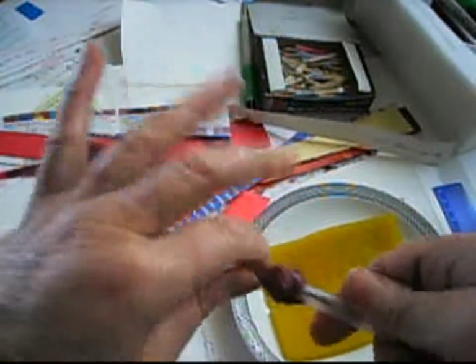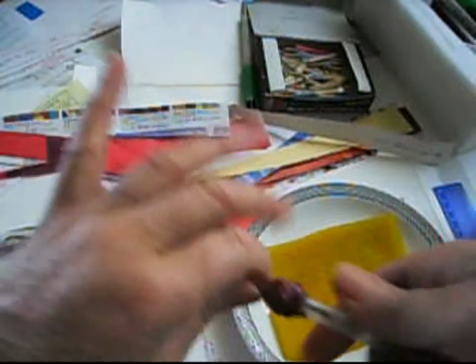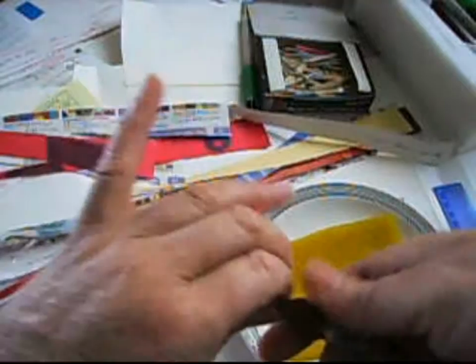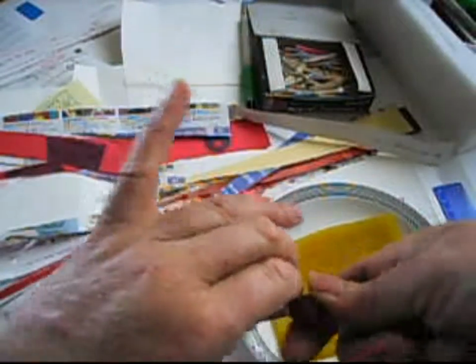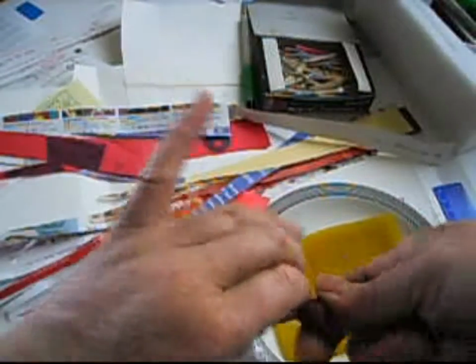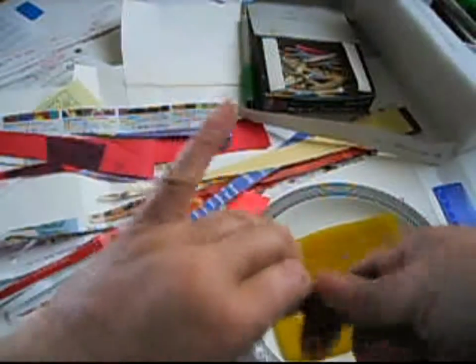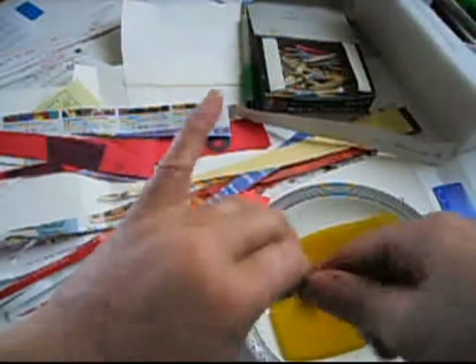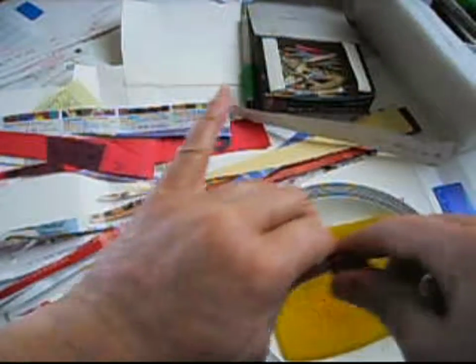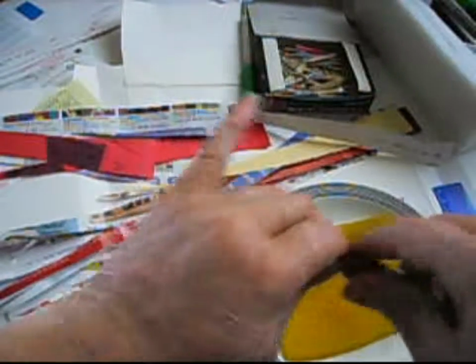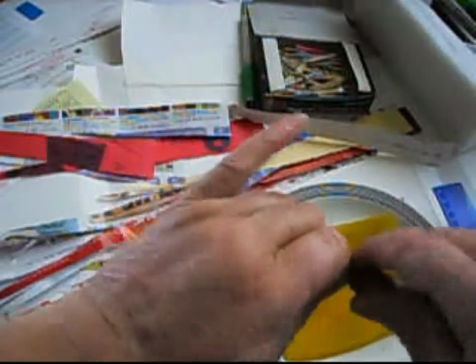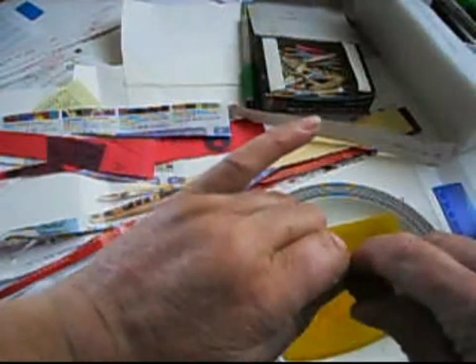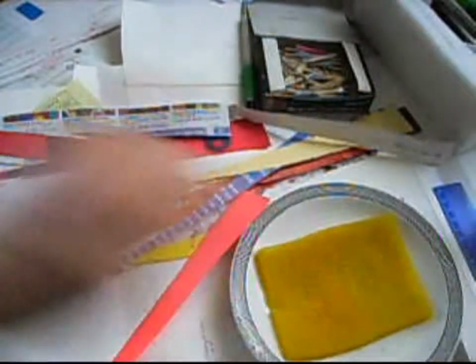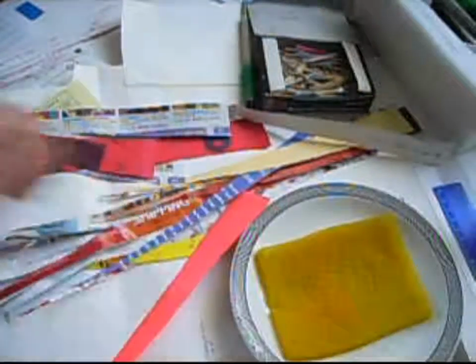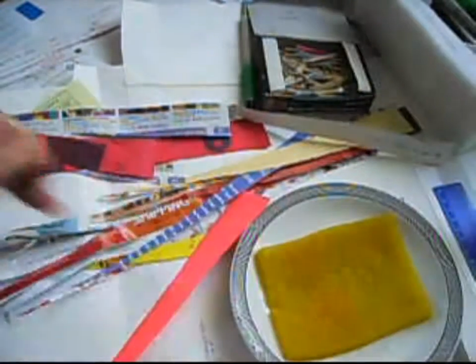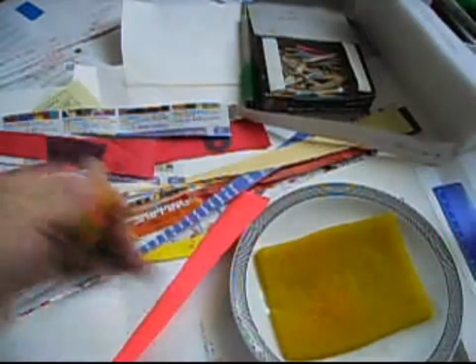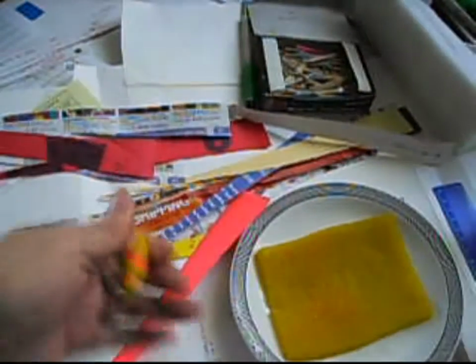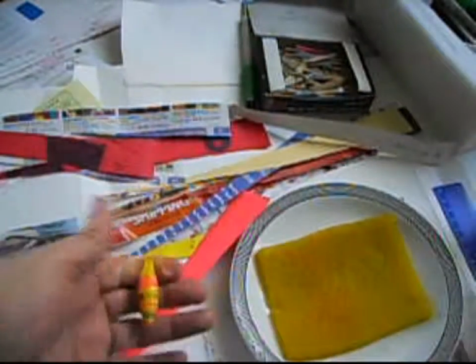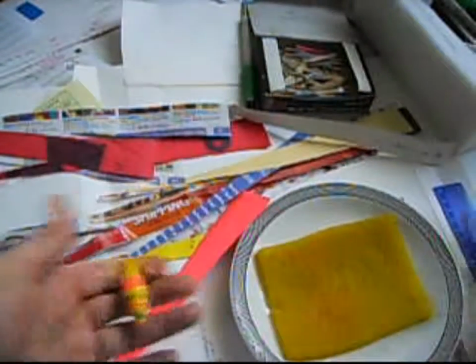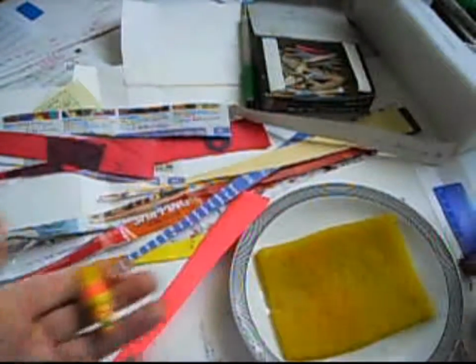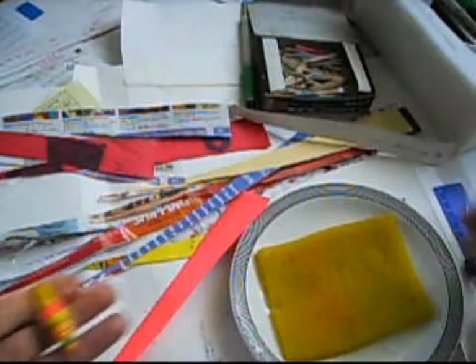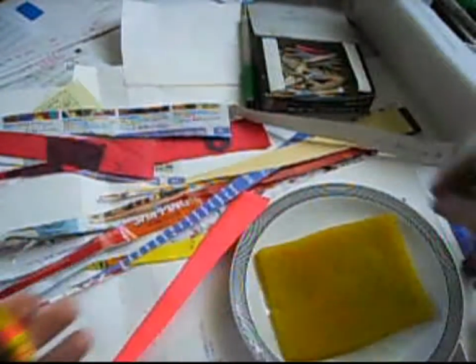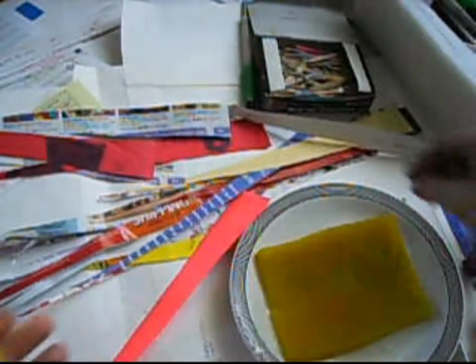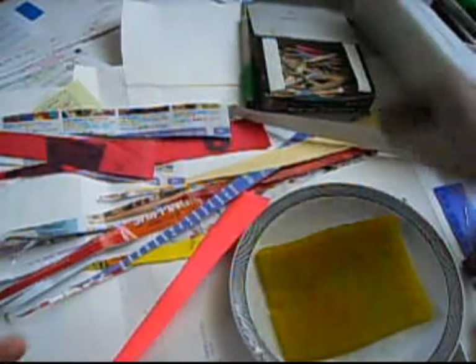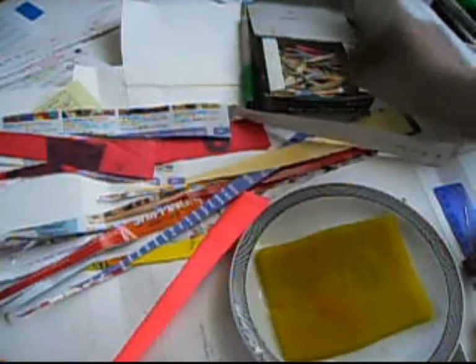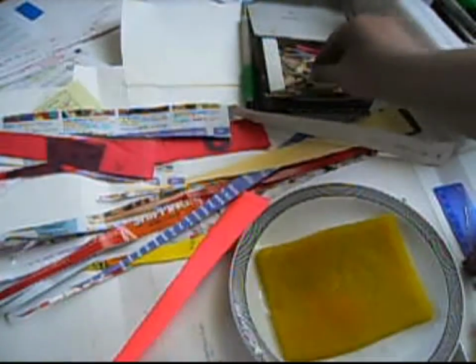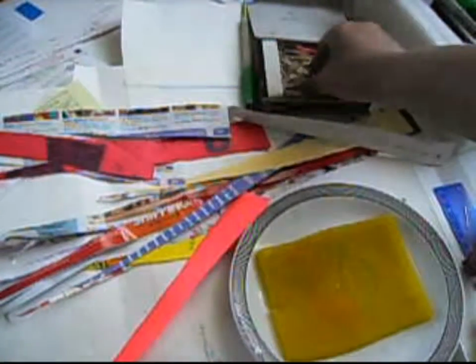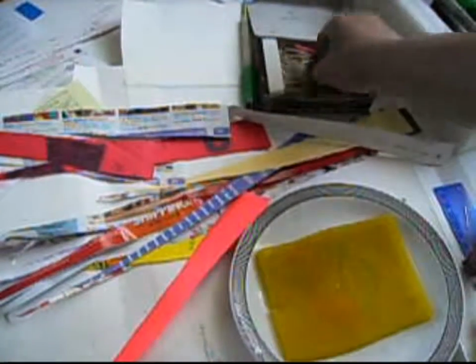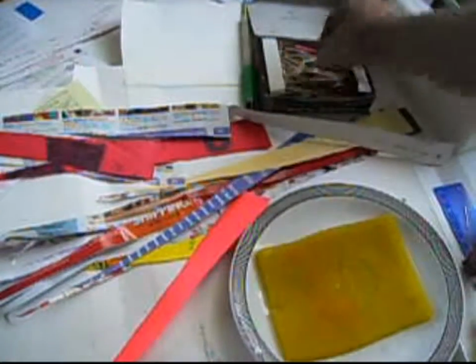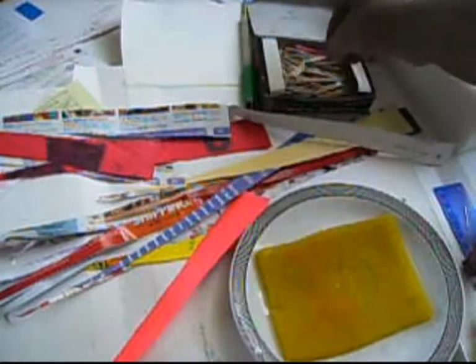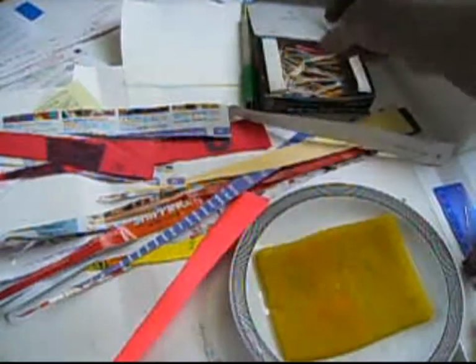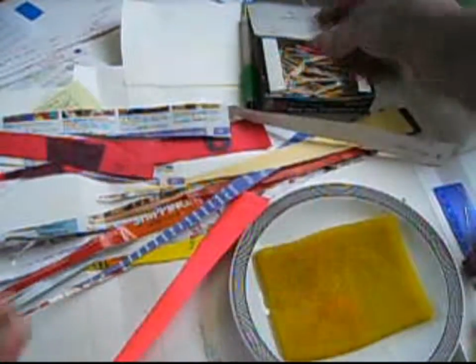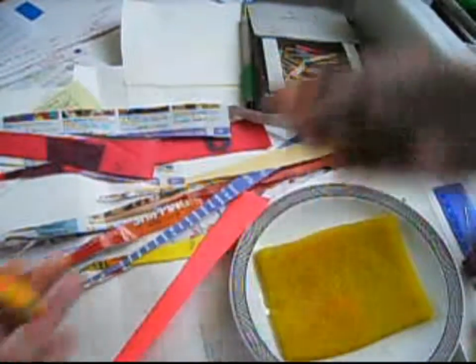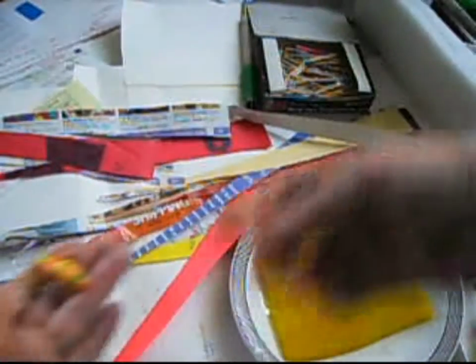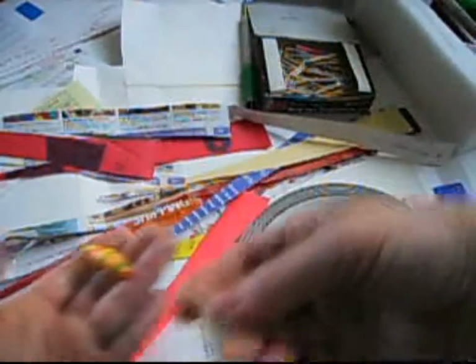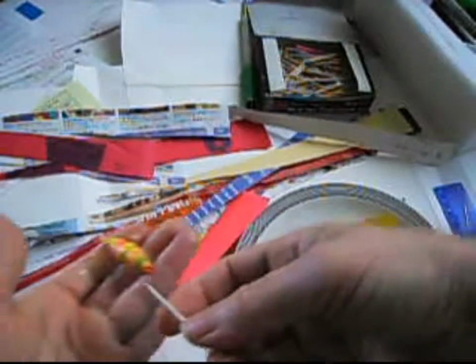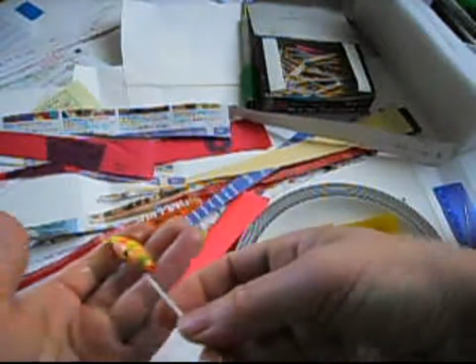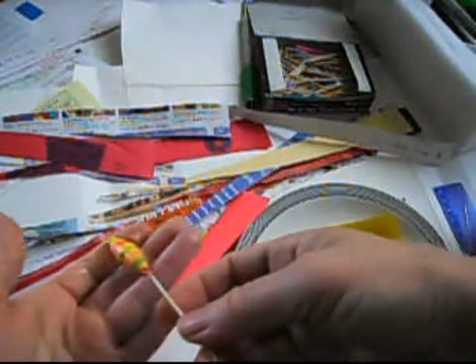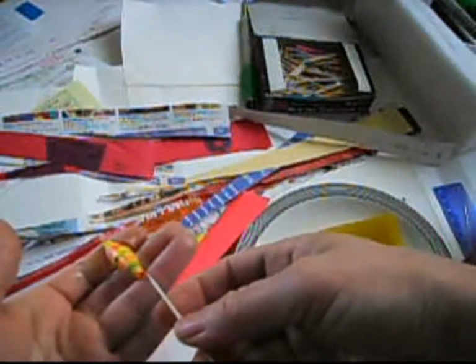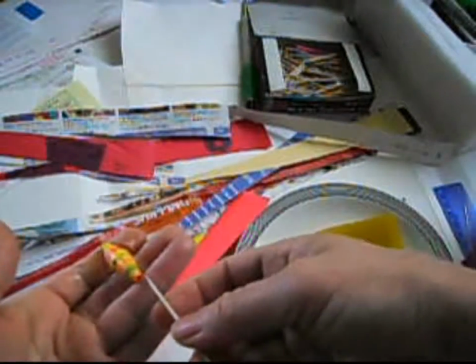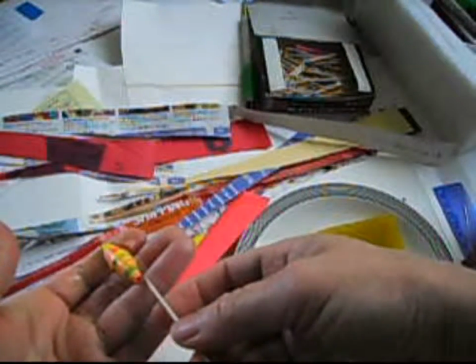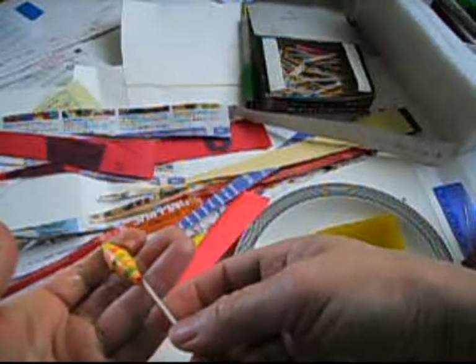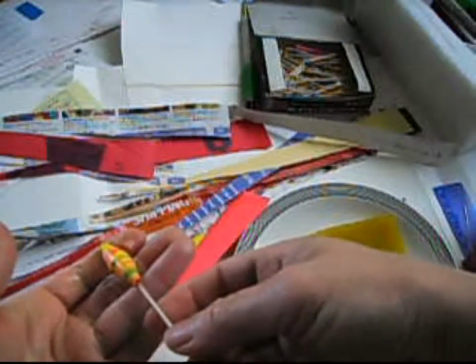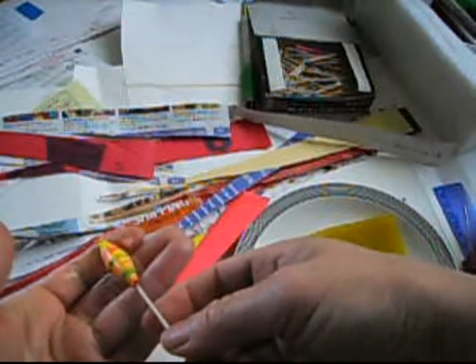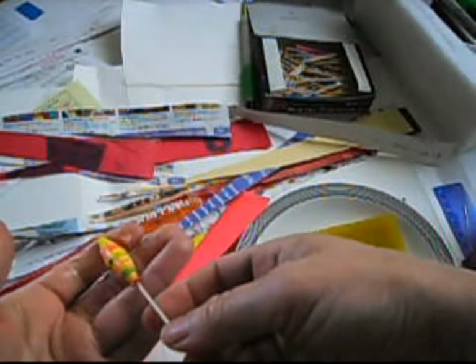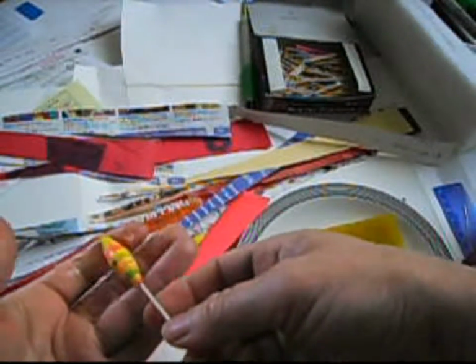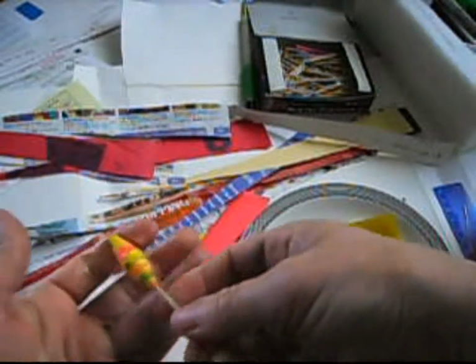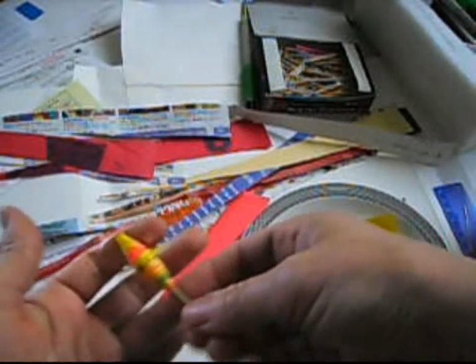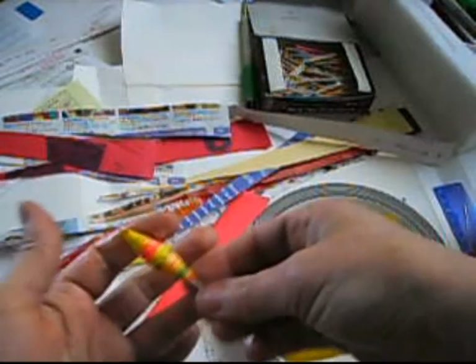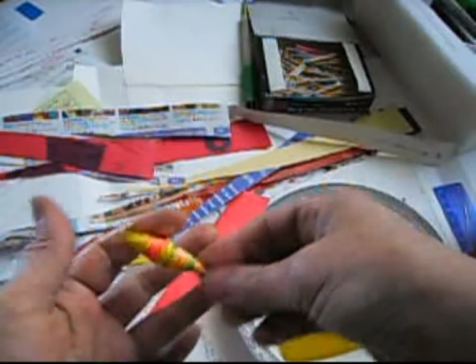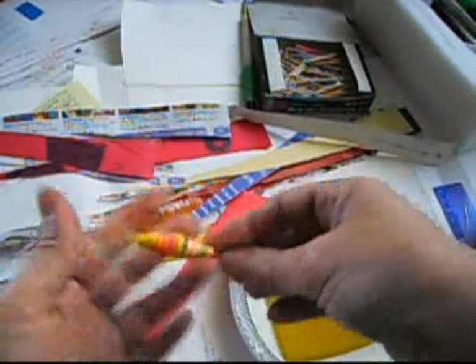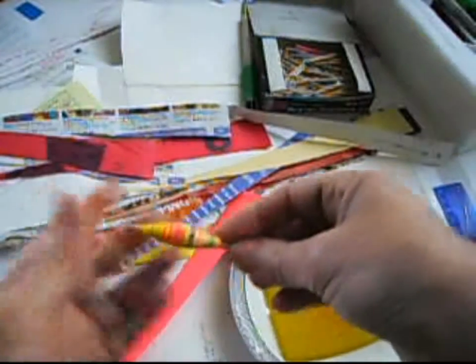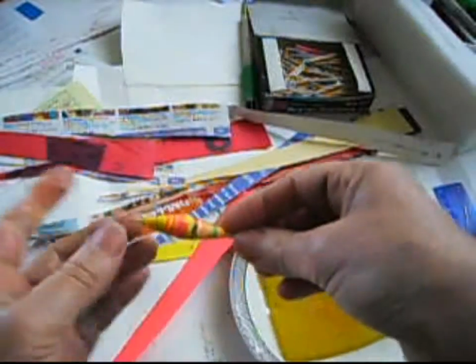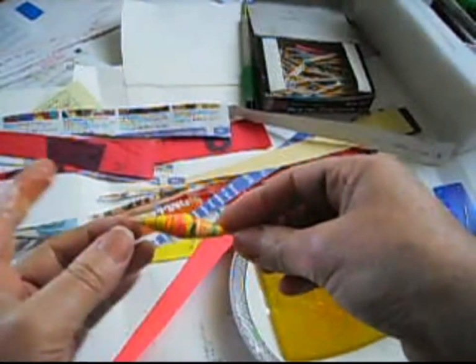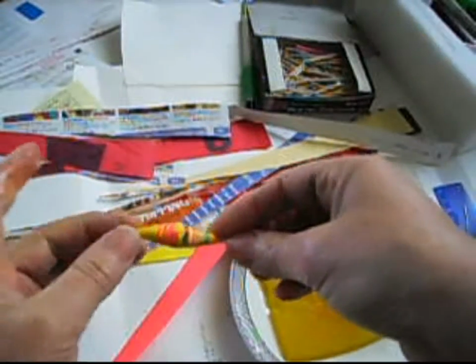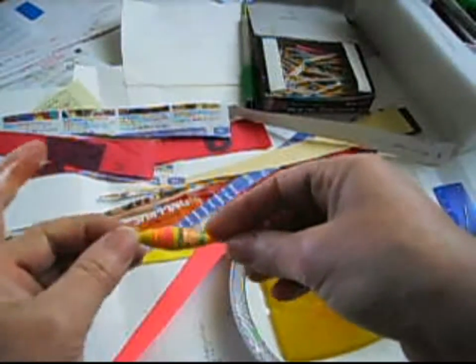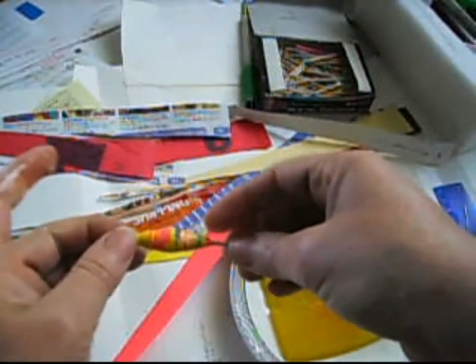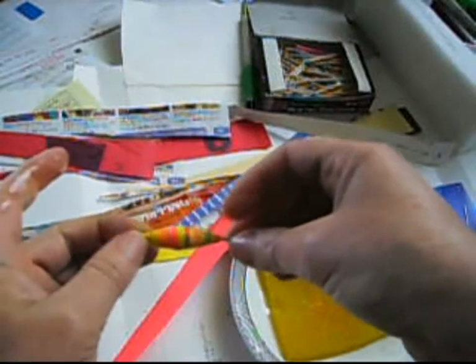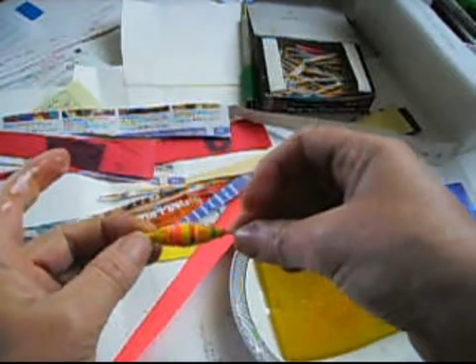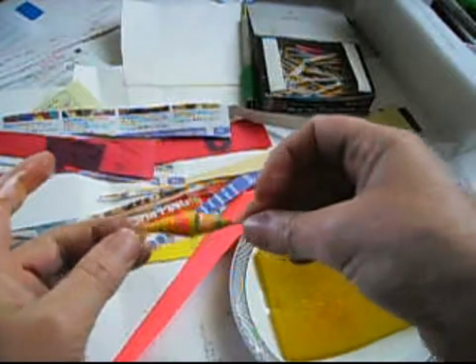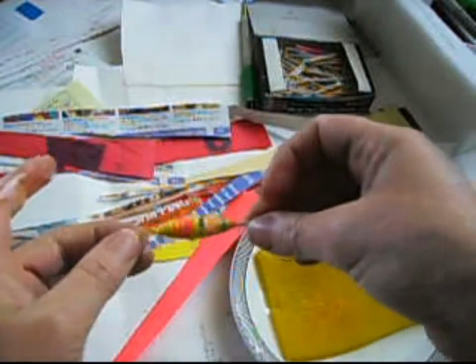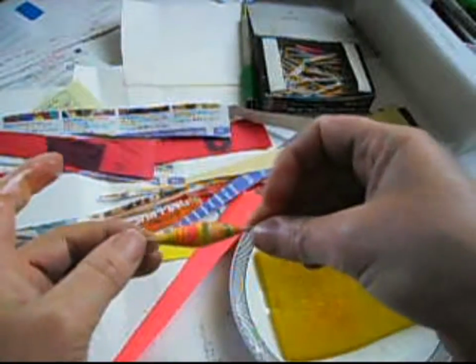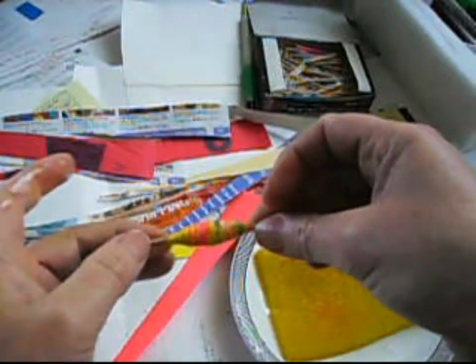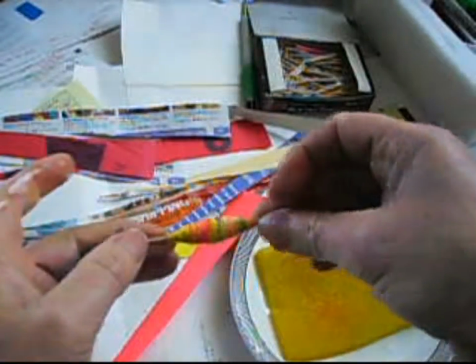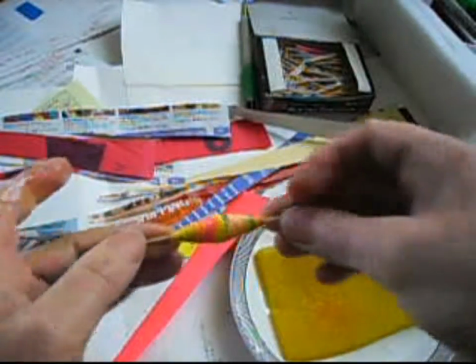Turn it and pull it out, then put this away to let it dry.